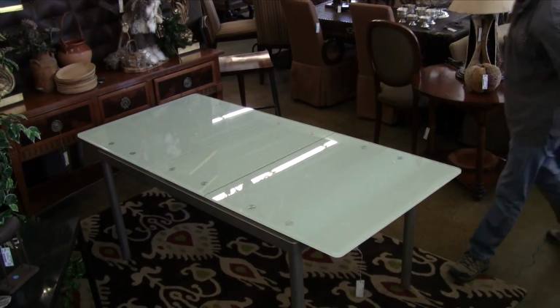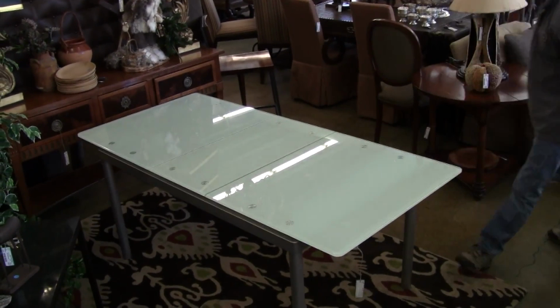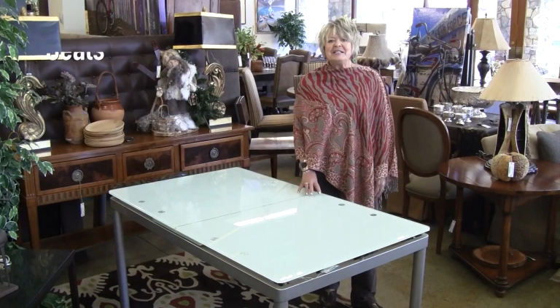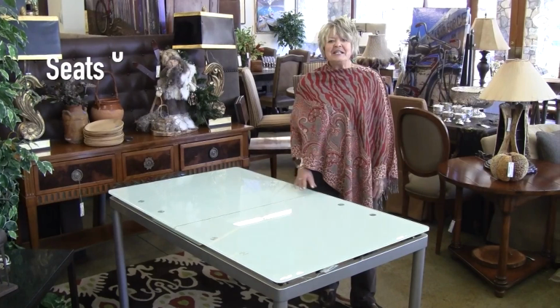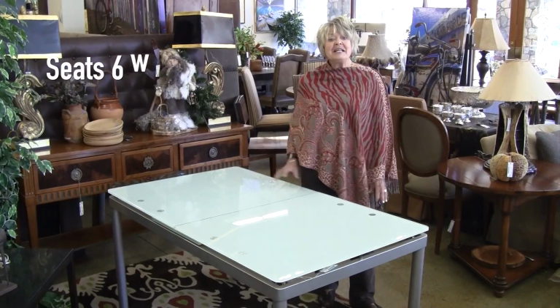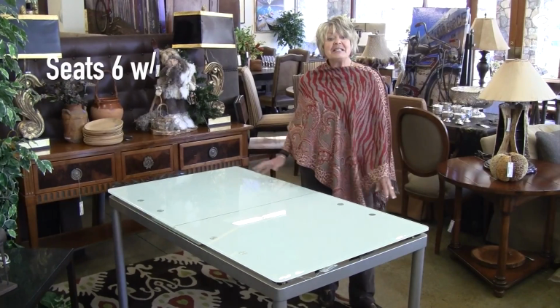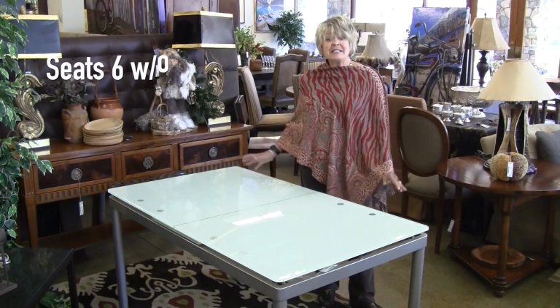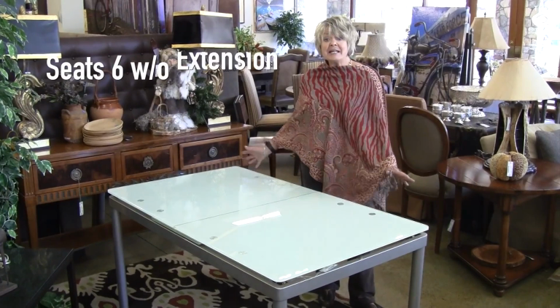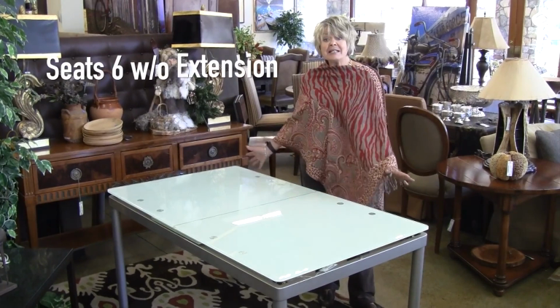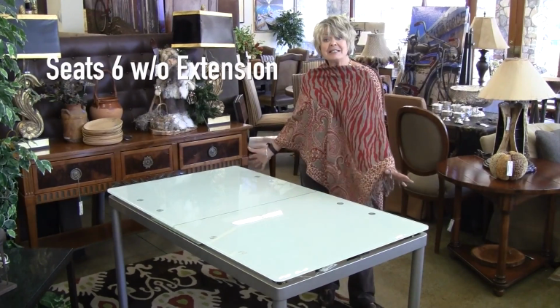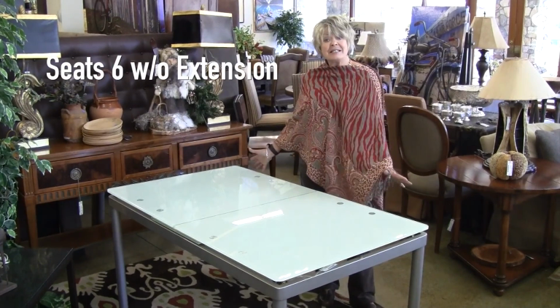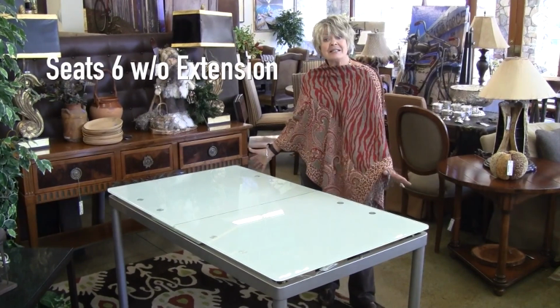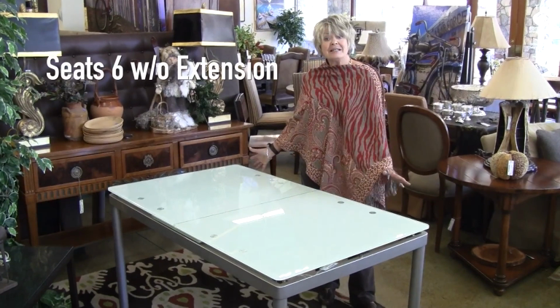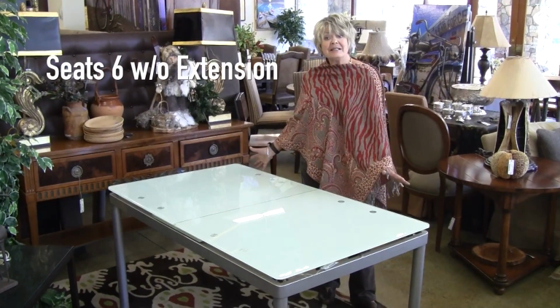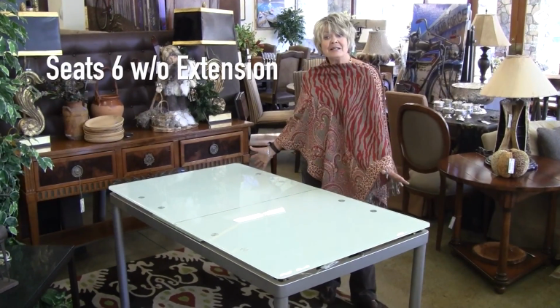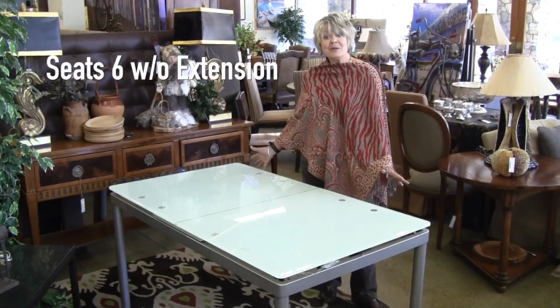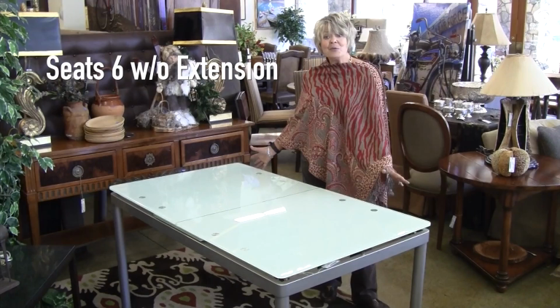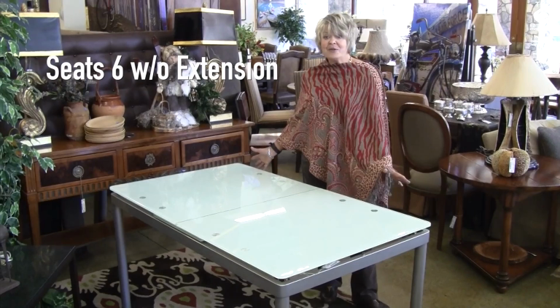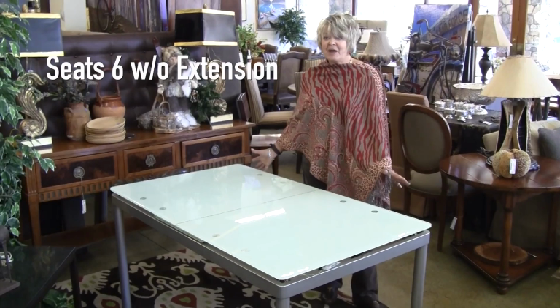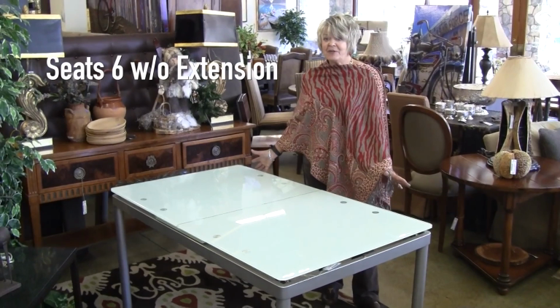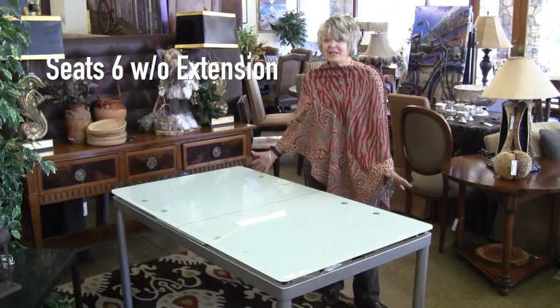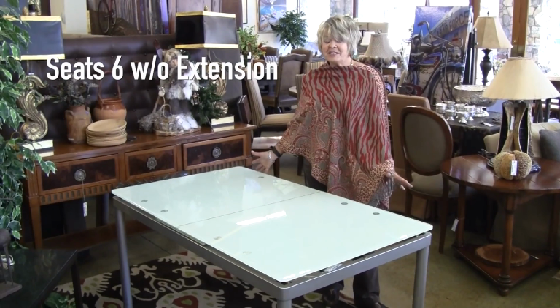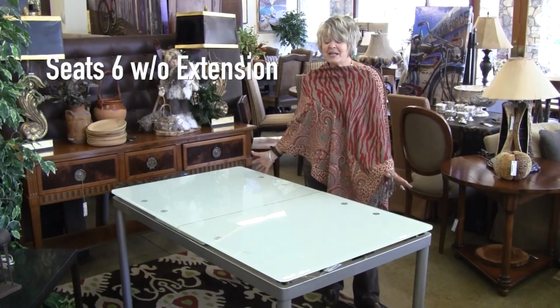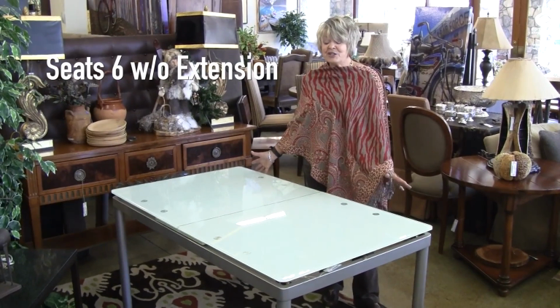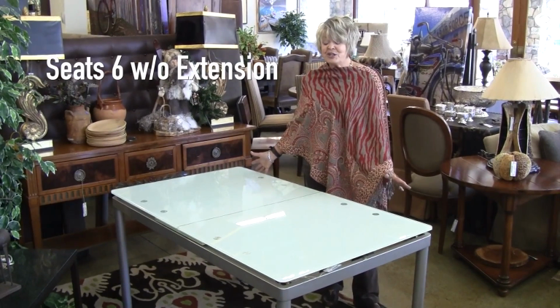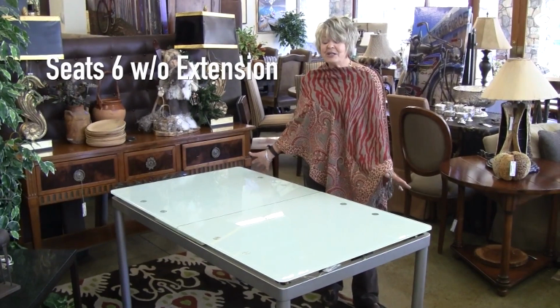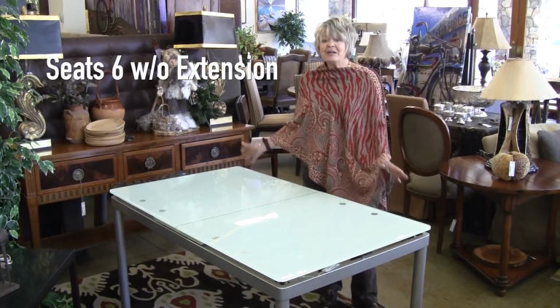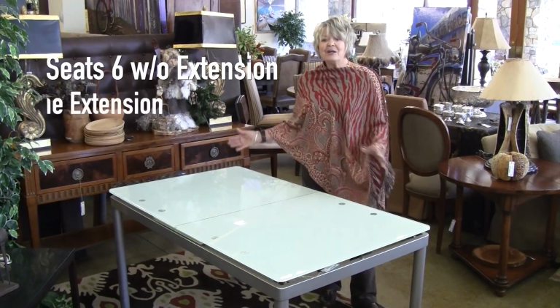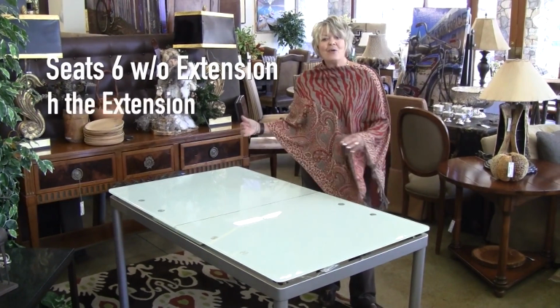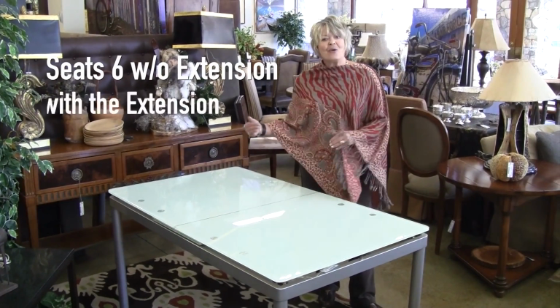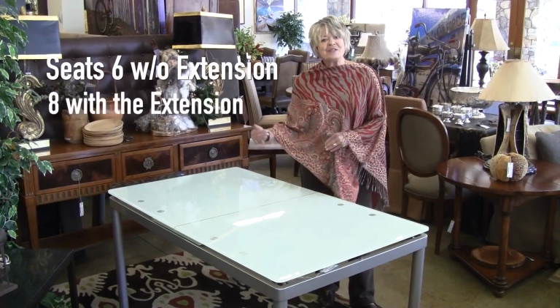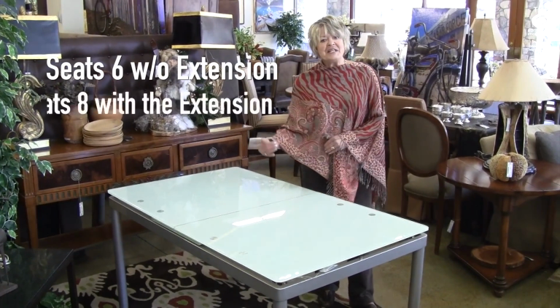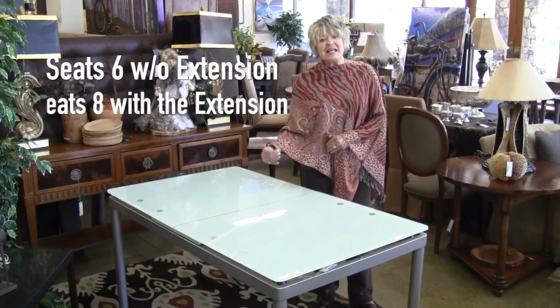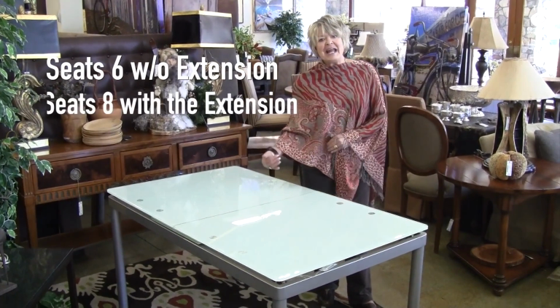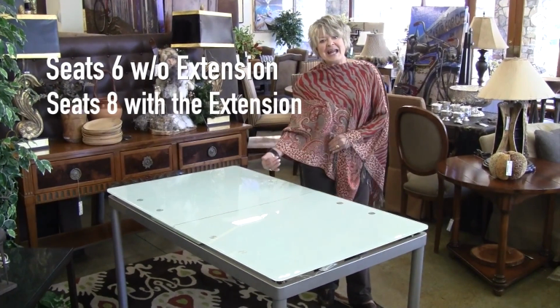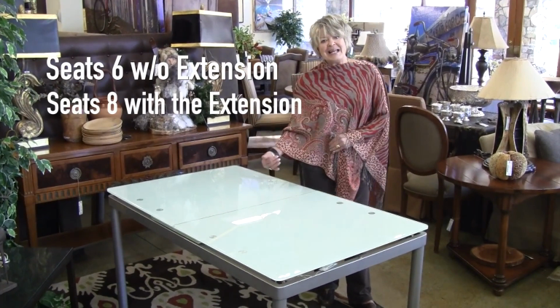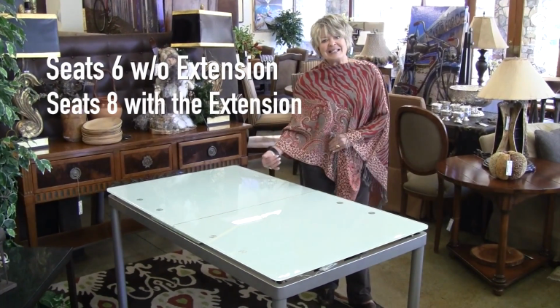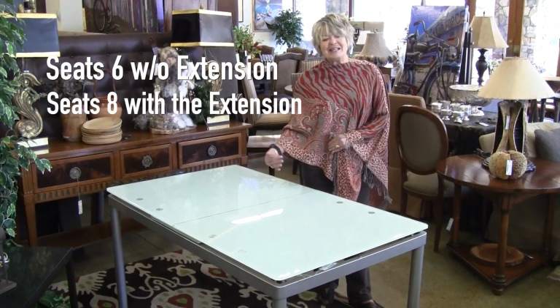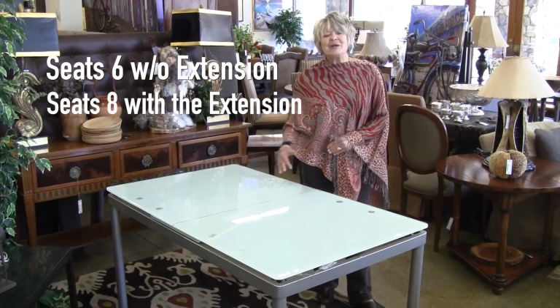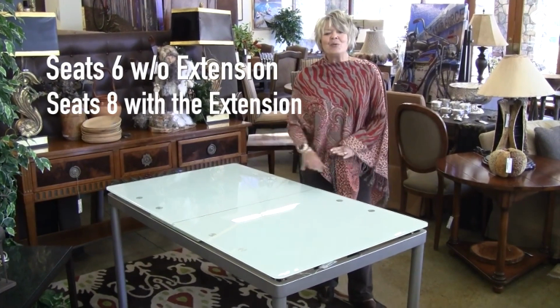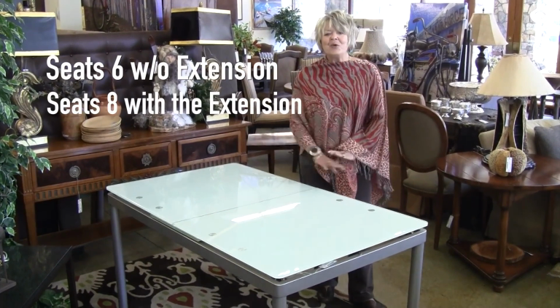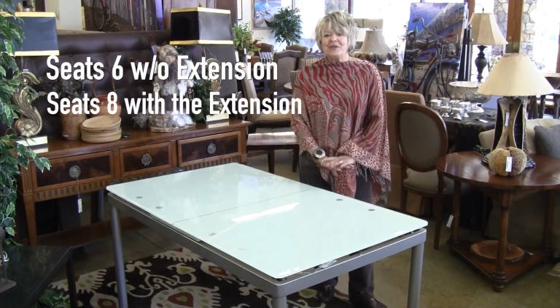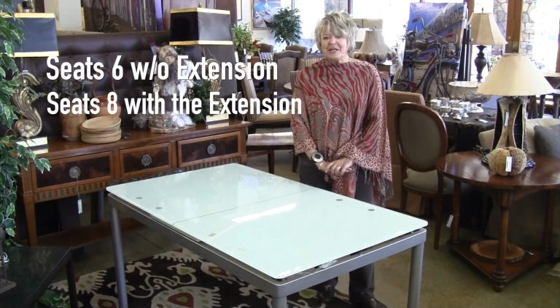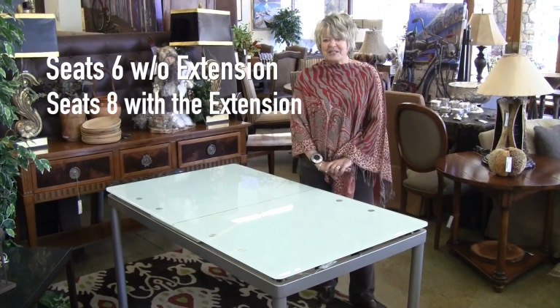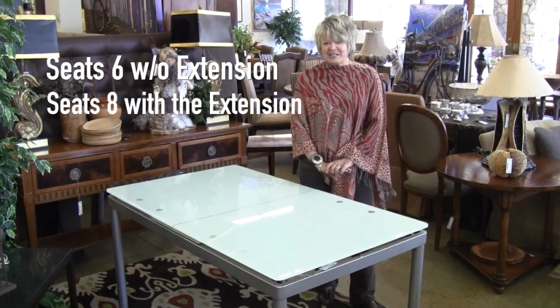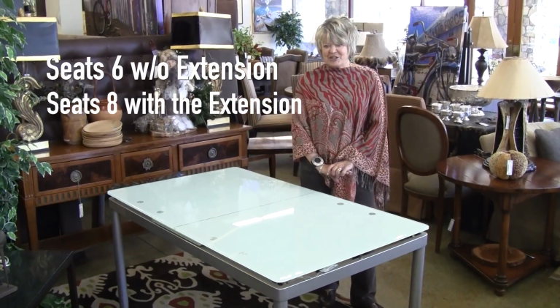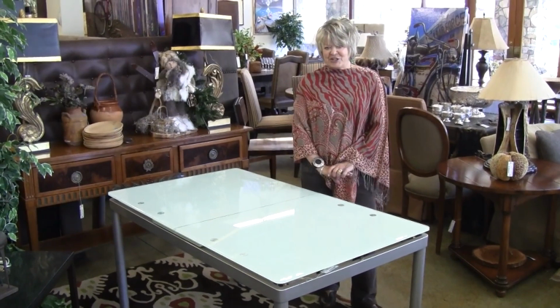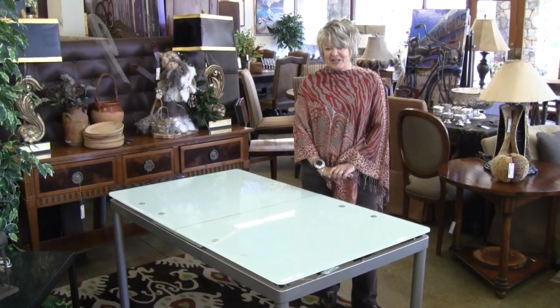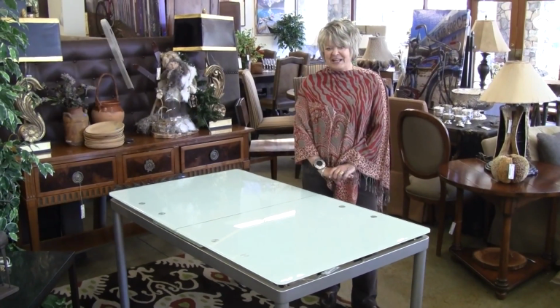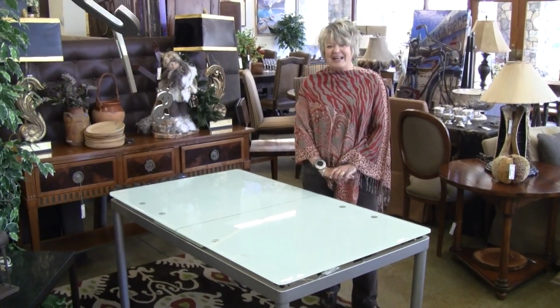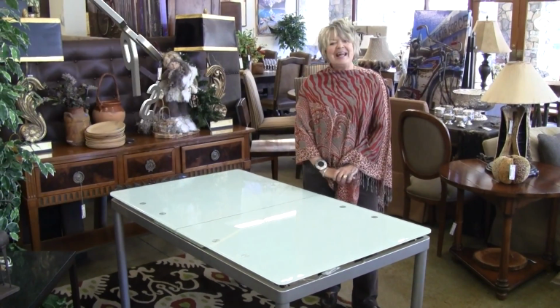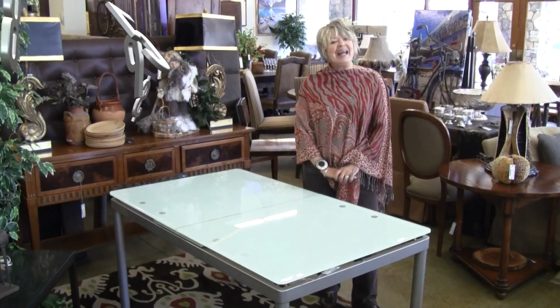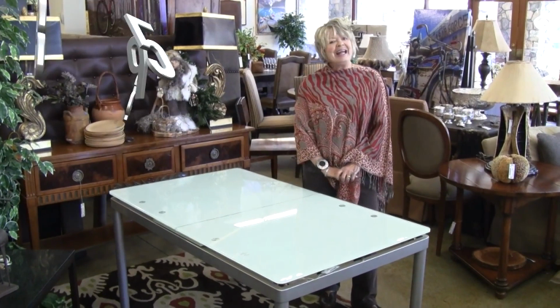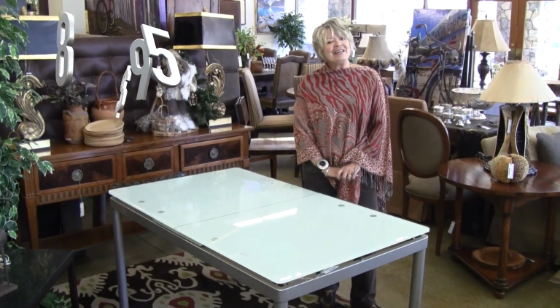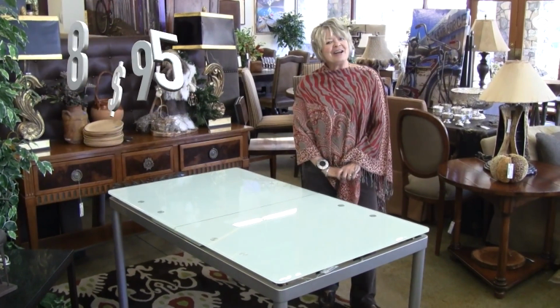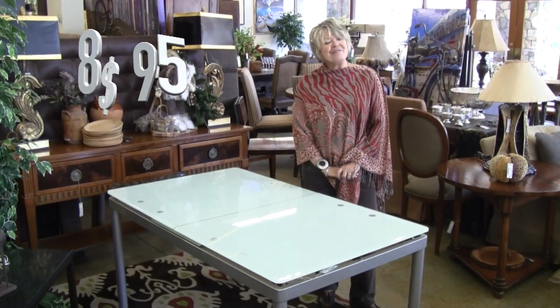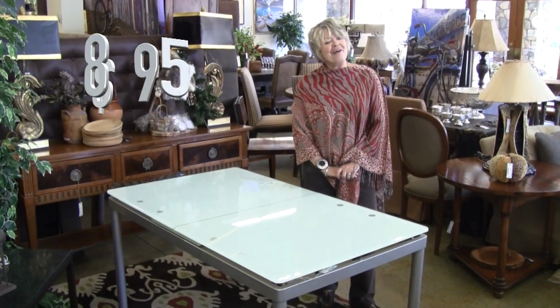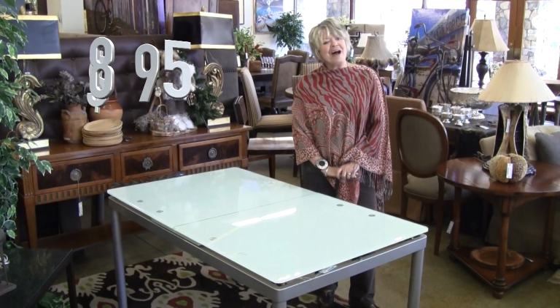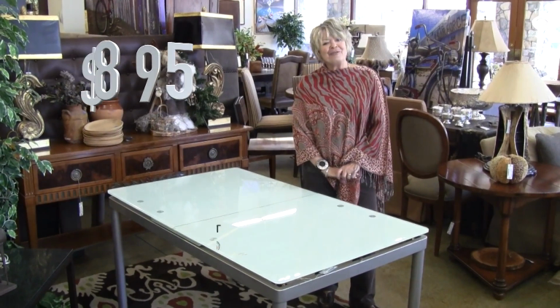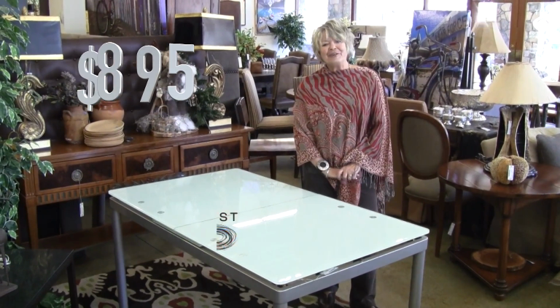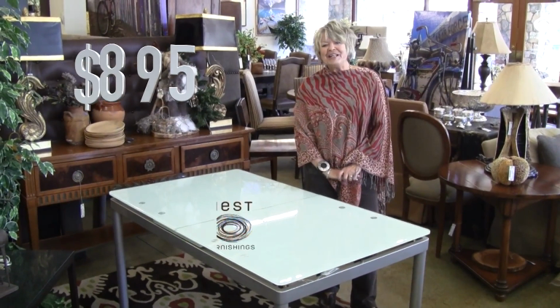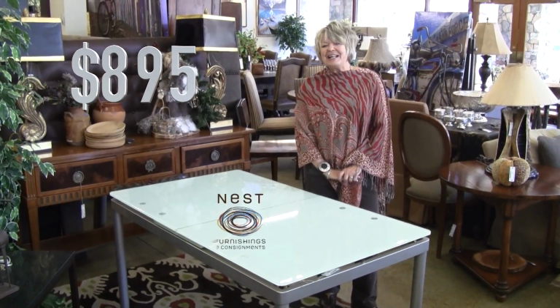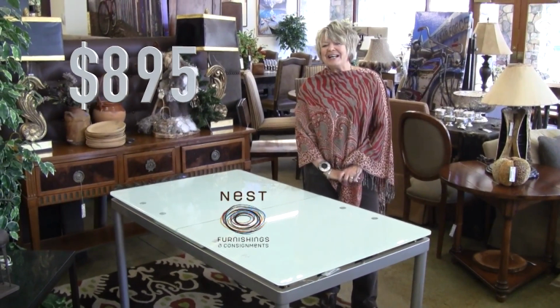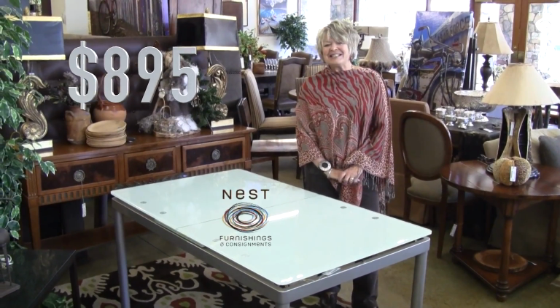seating 6 without the extension, or seating 8 with the extension. $8.95, only at Nest.